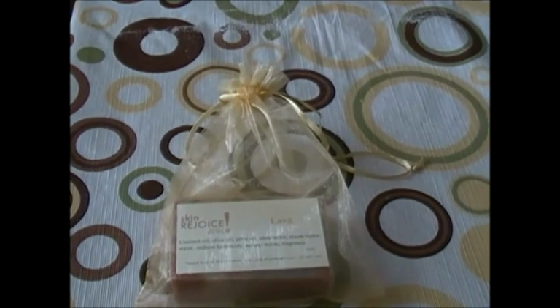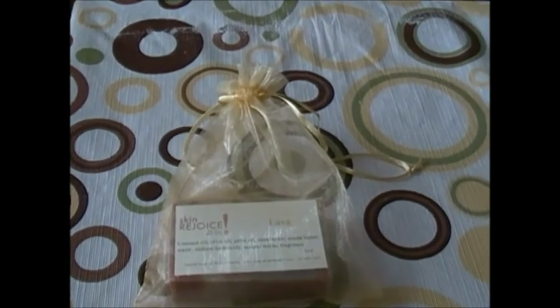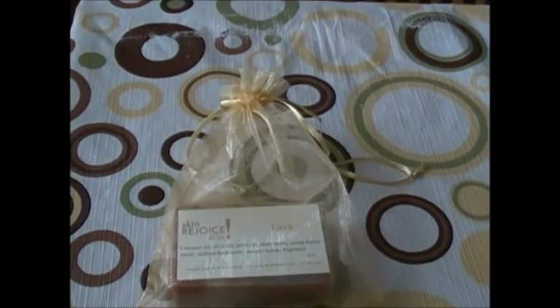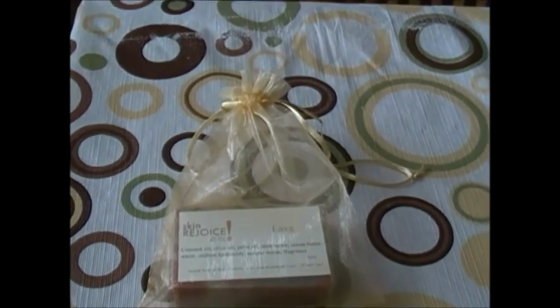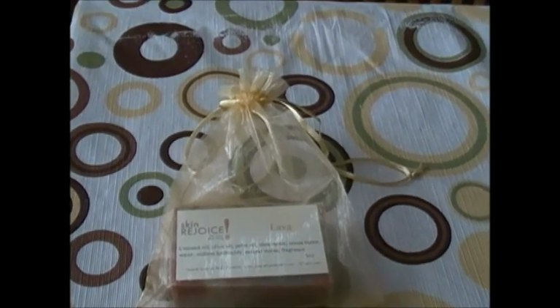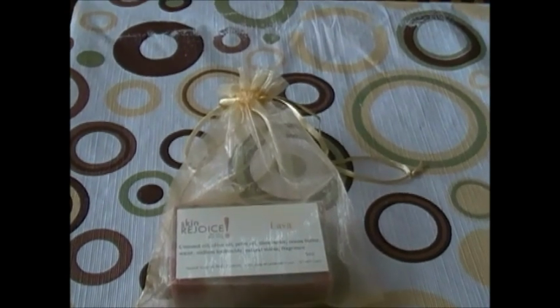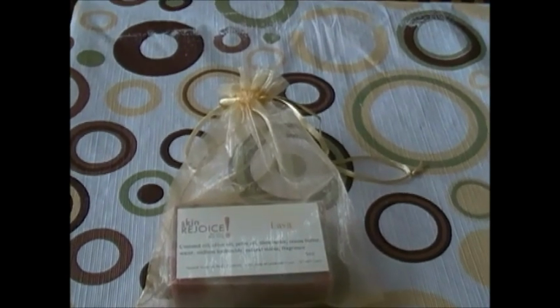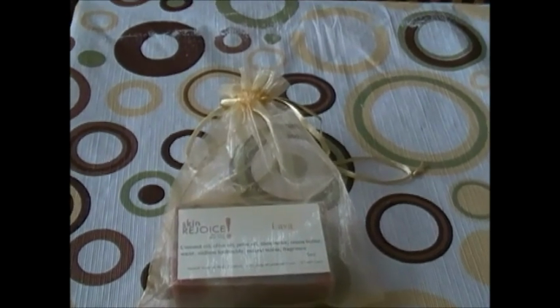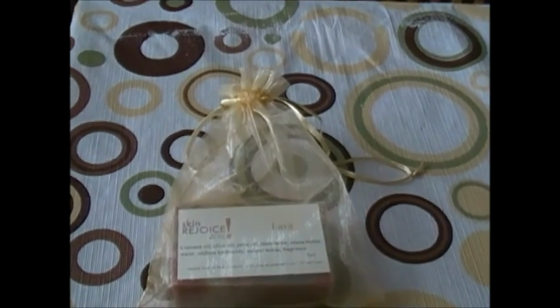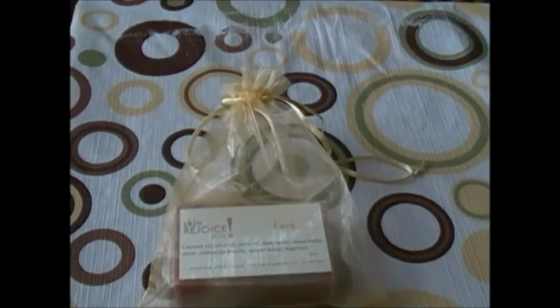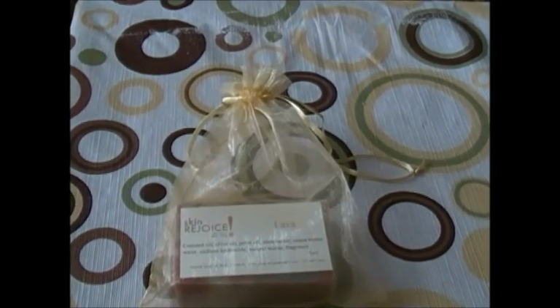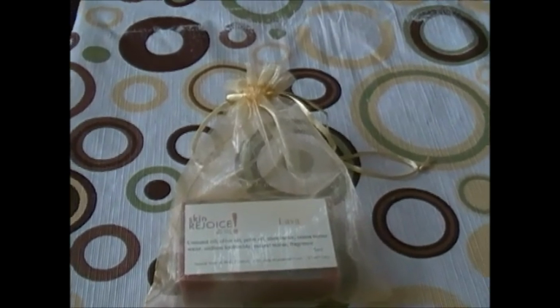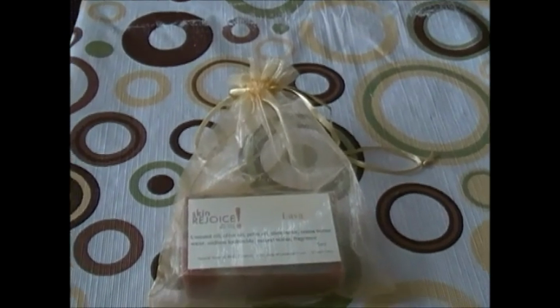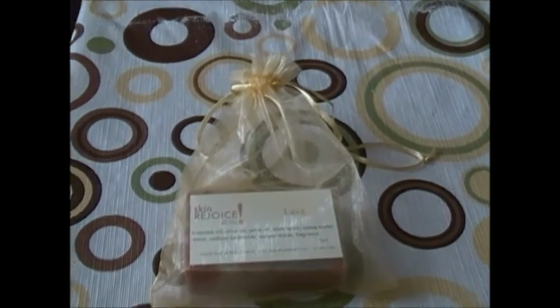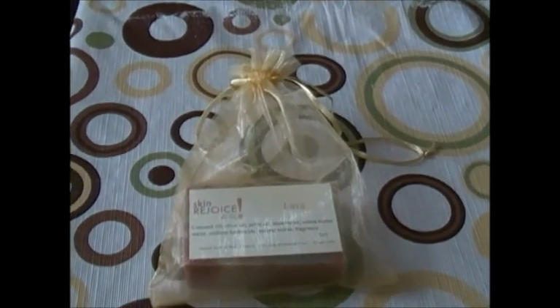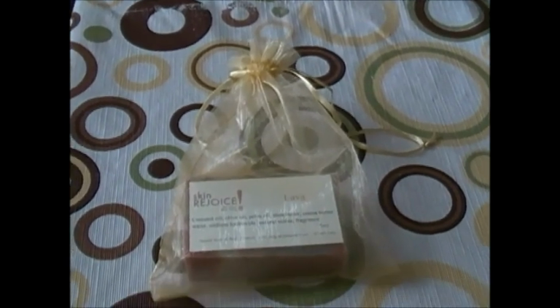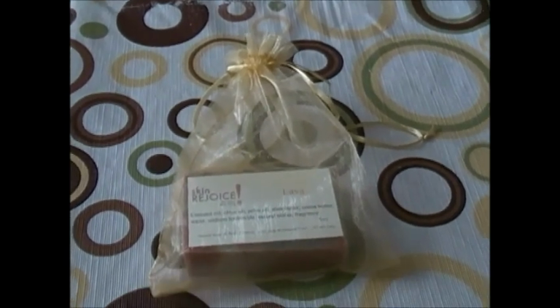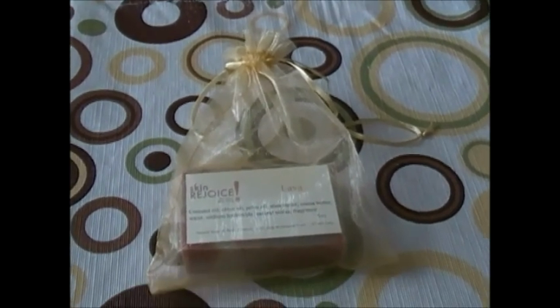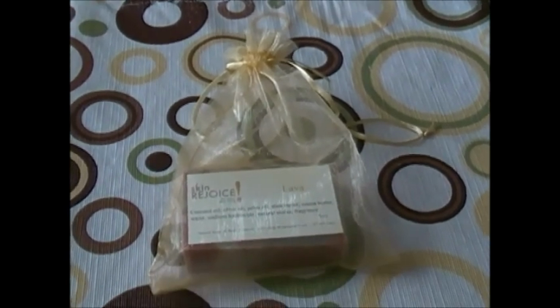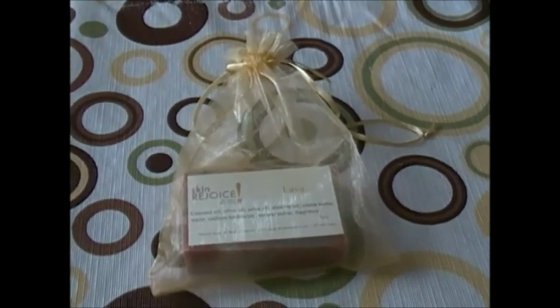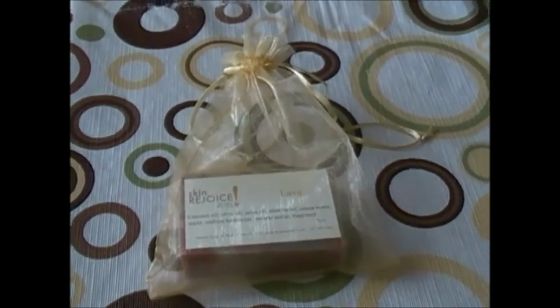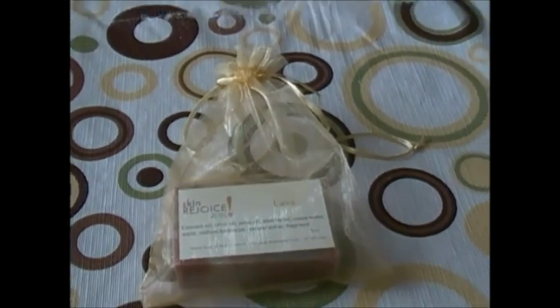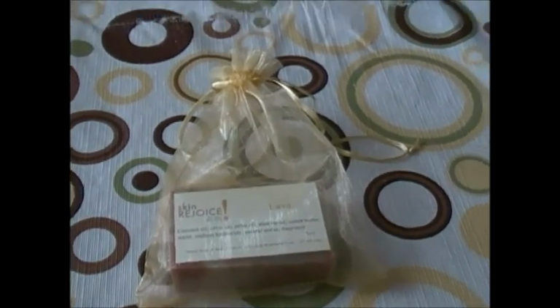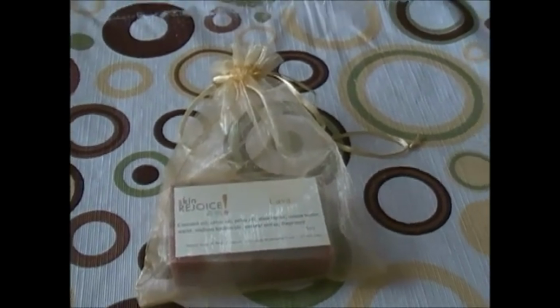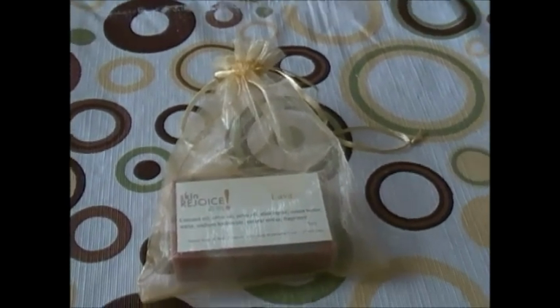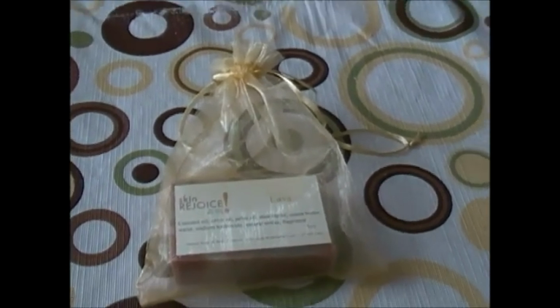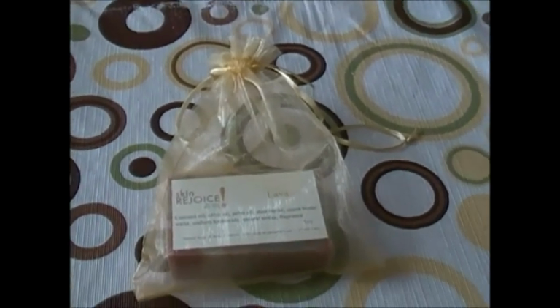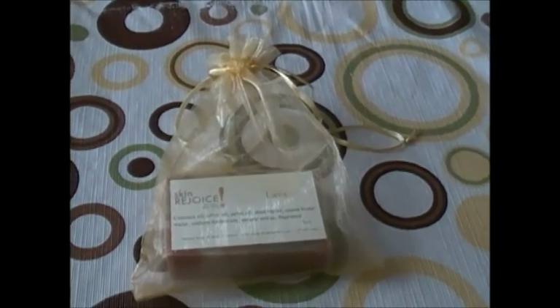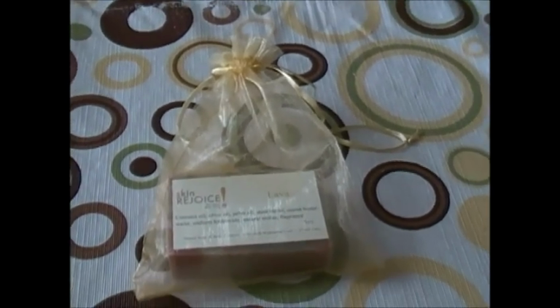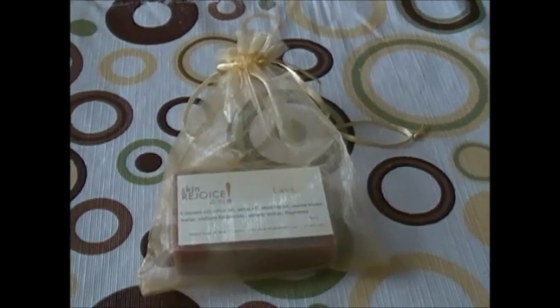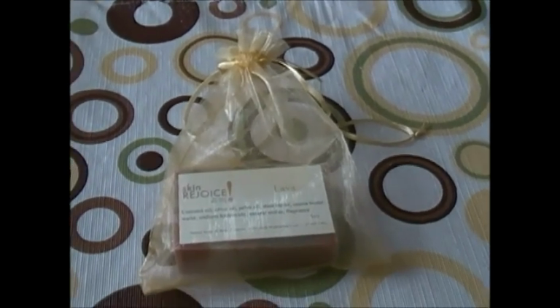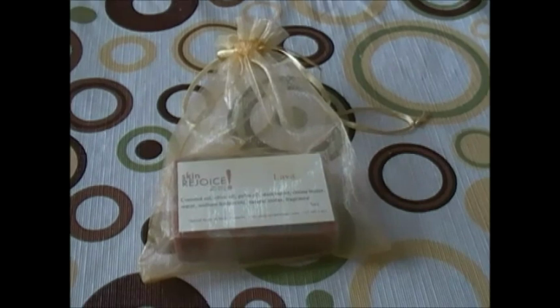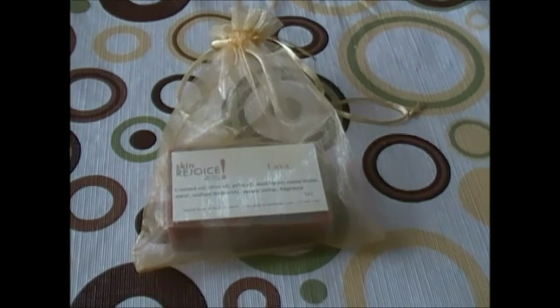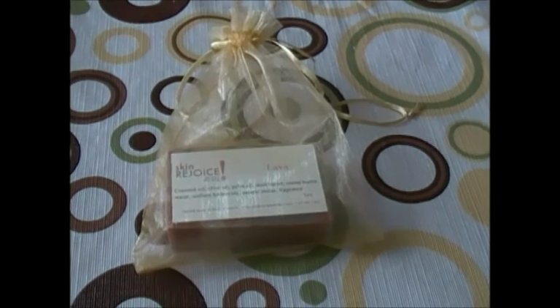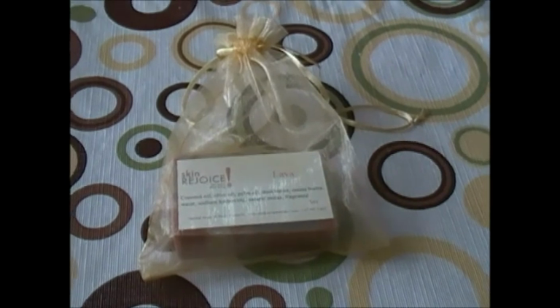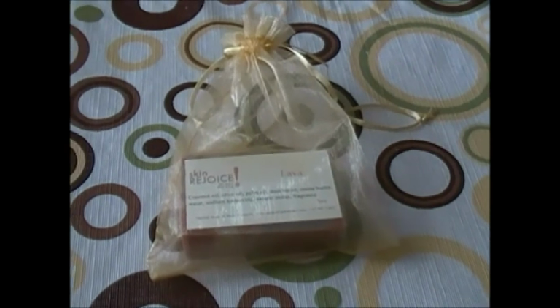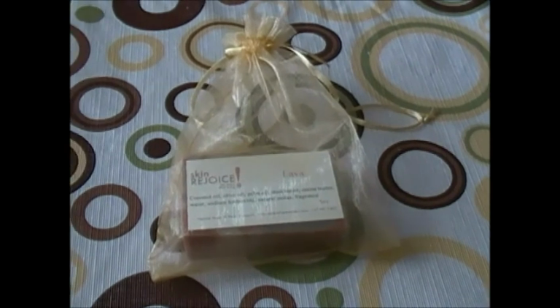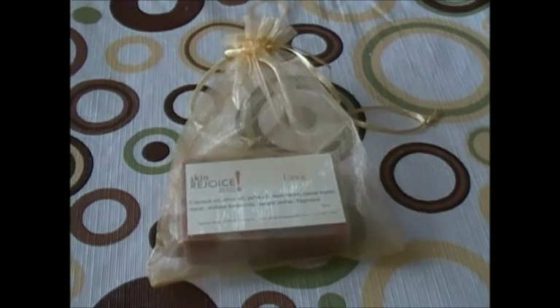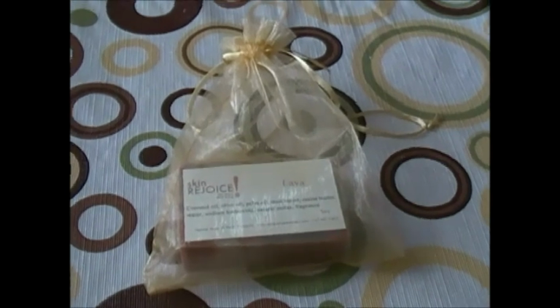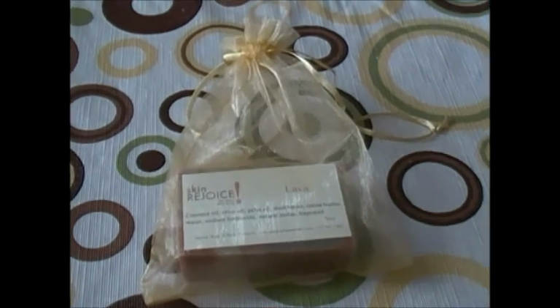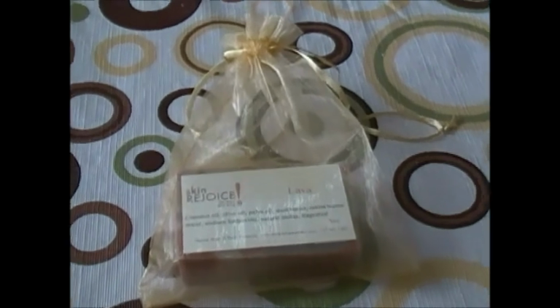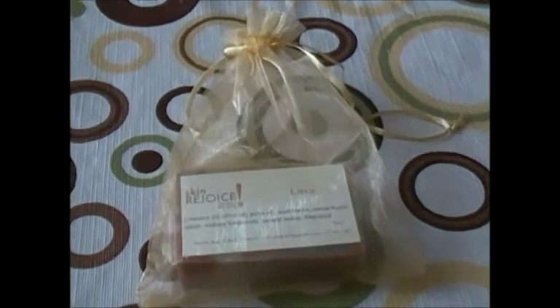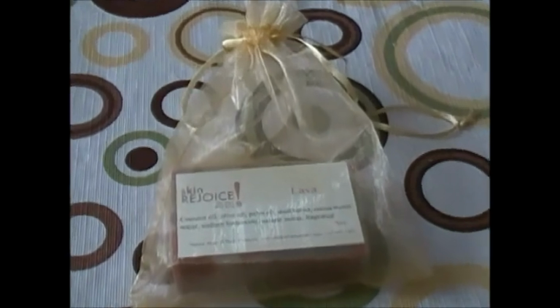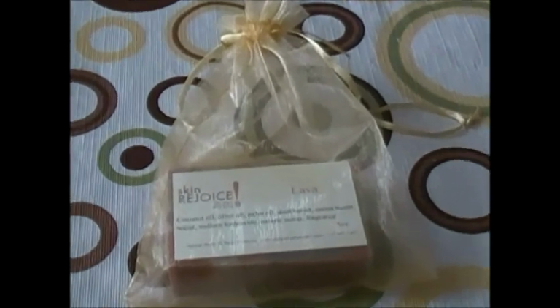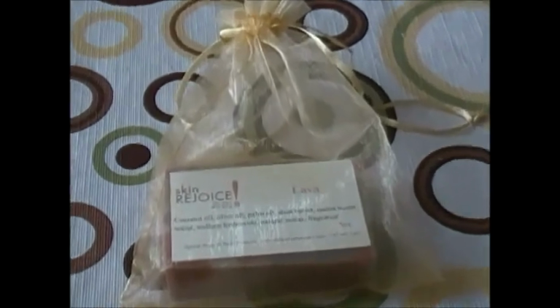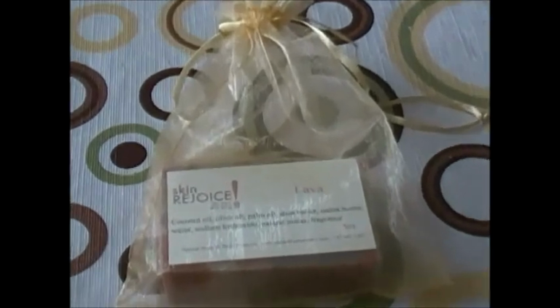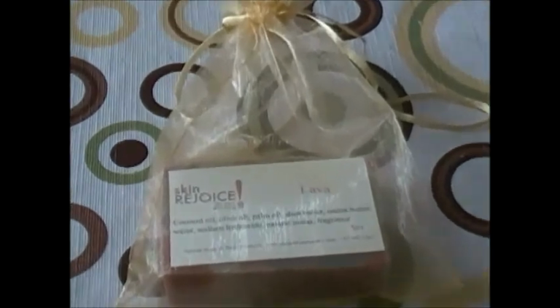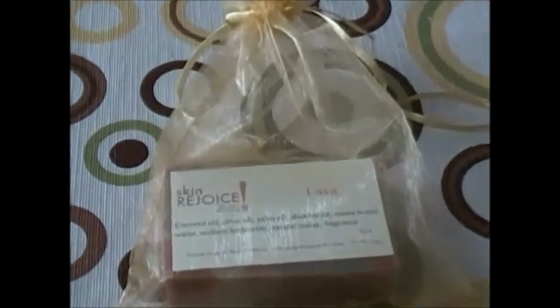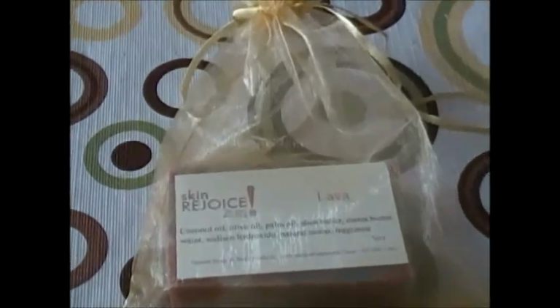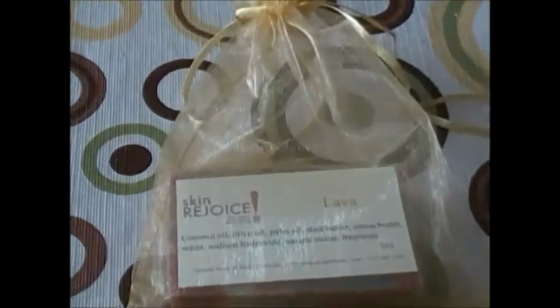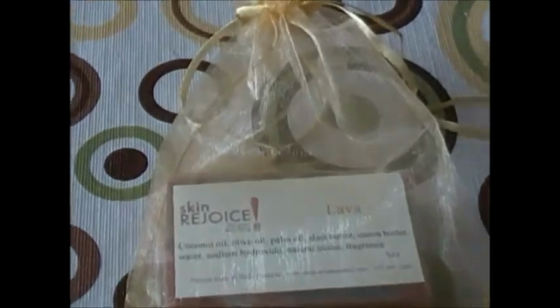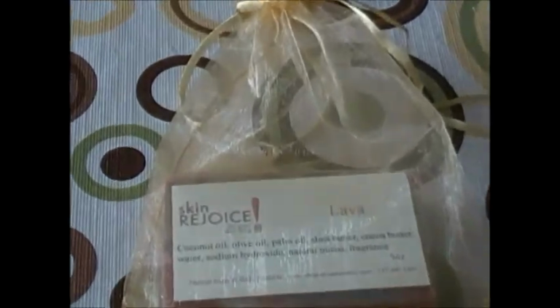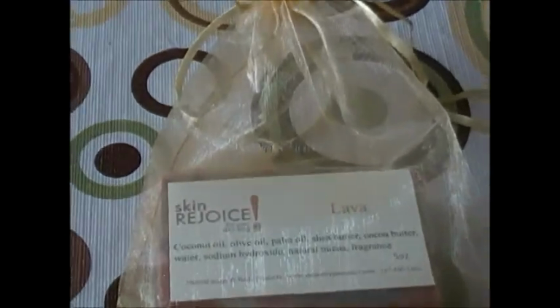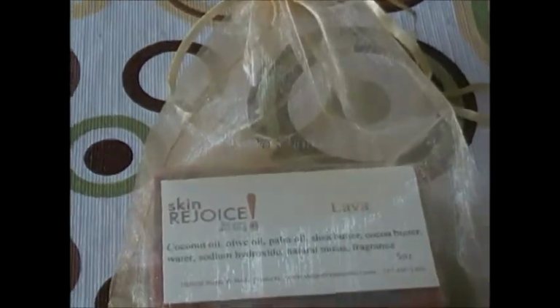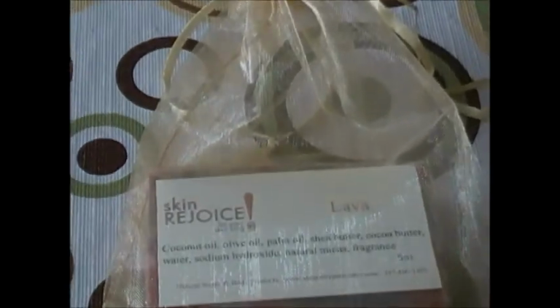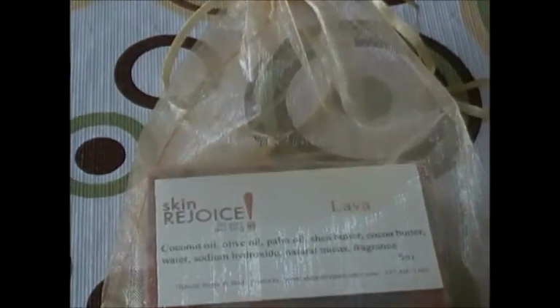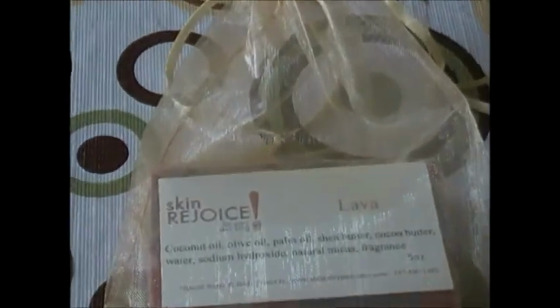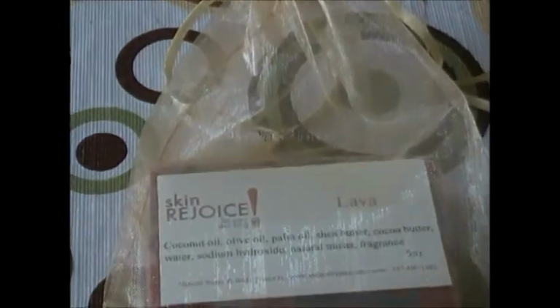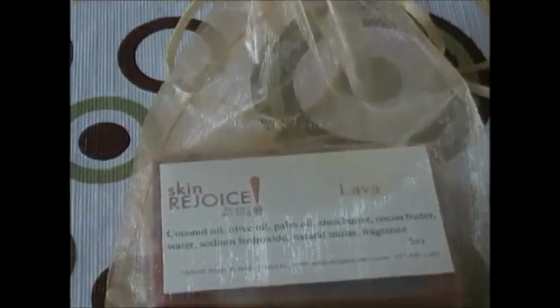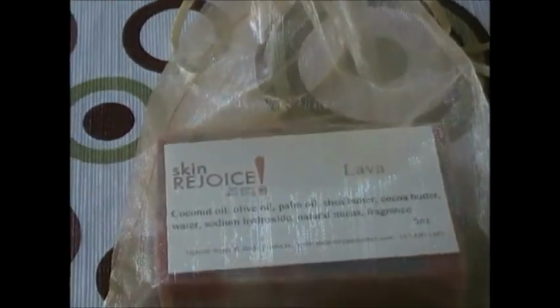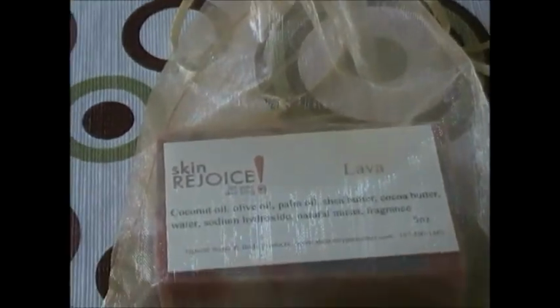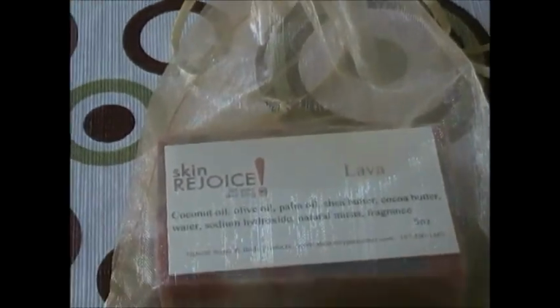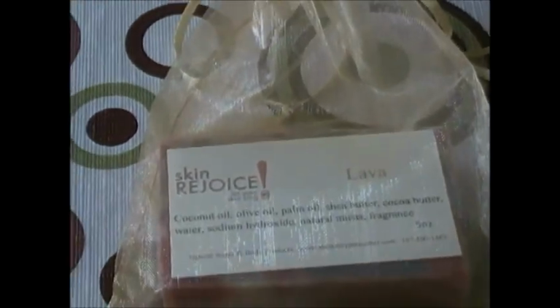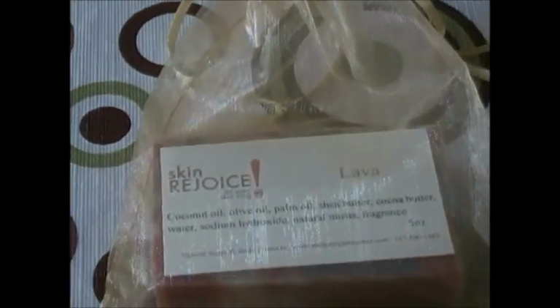Hello, we're at Skin Rejoice headquarters and this is another one of our soaps. This soap we call Lava.